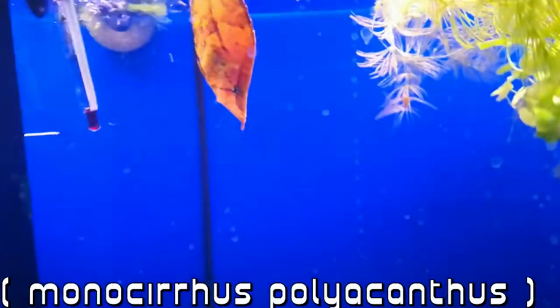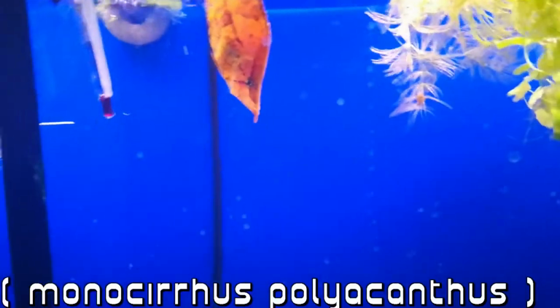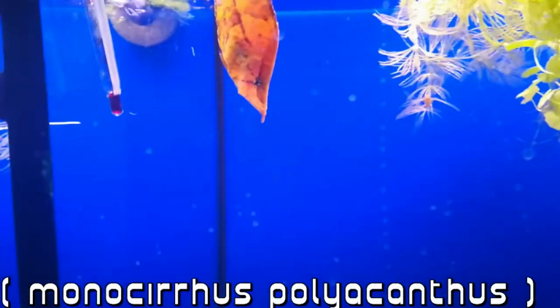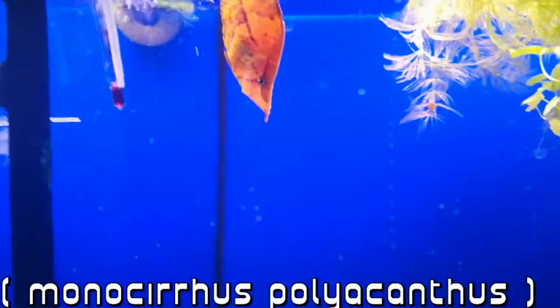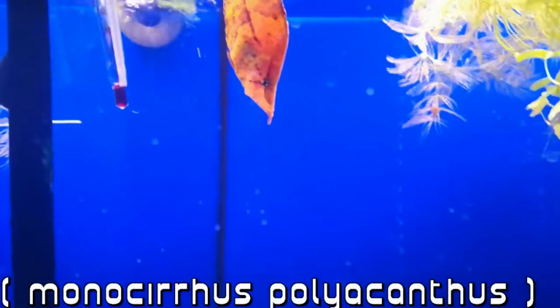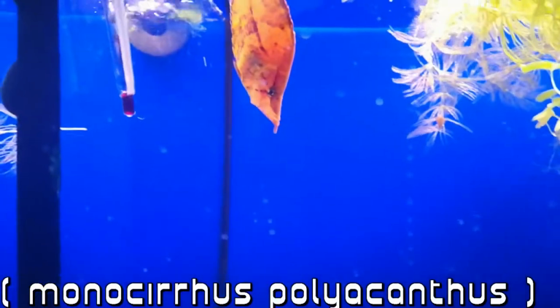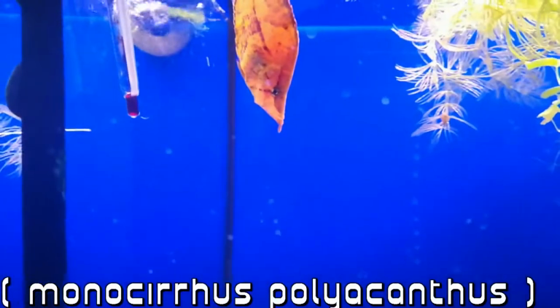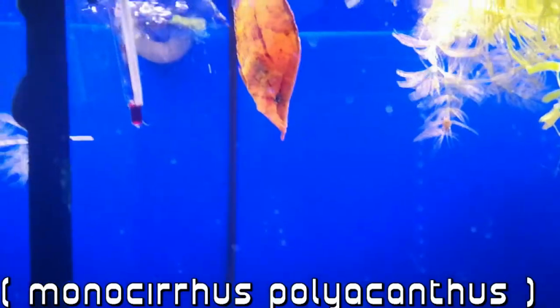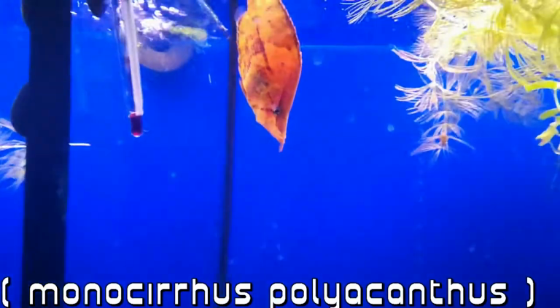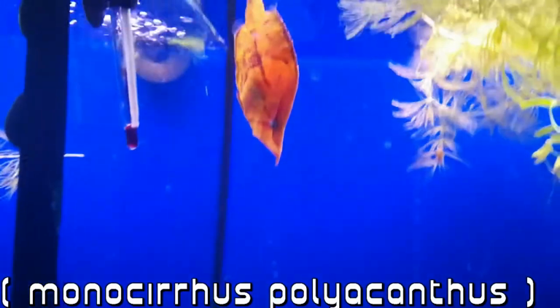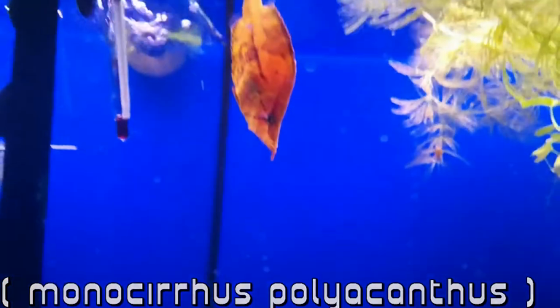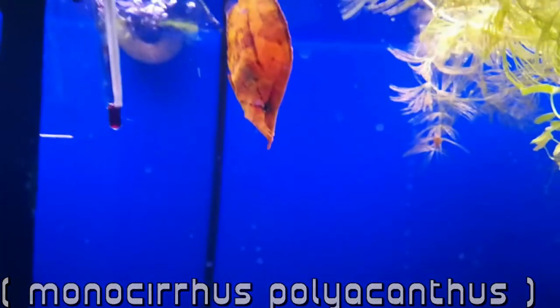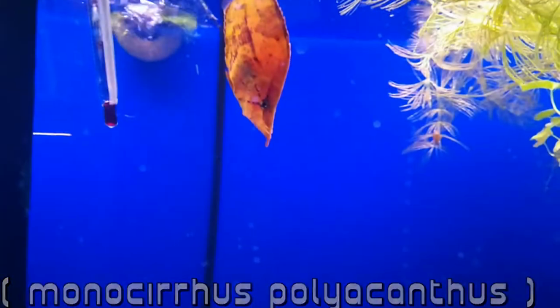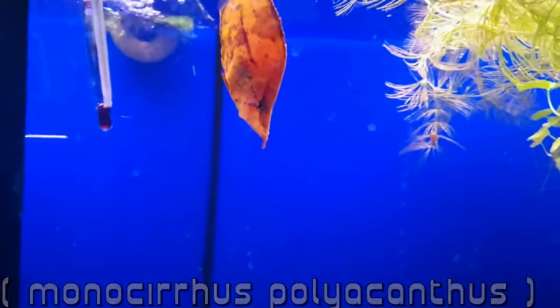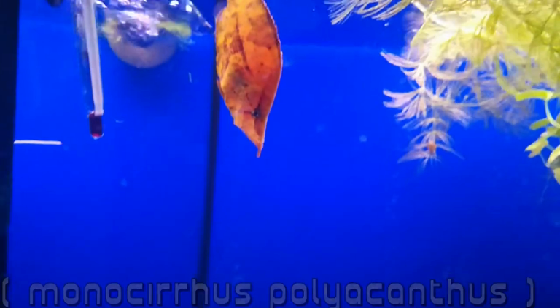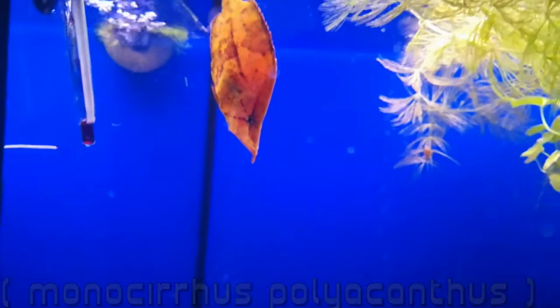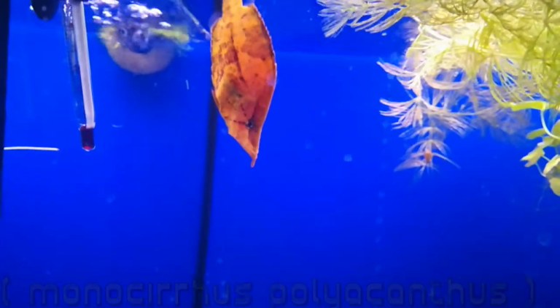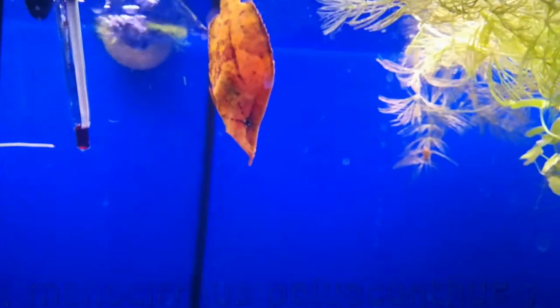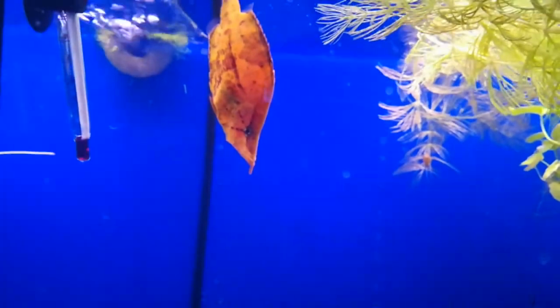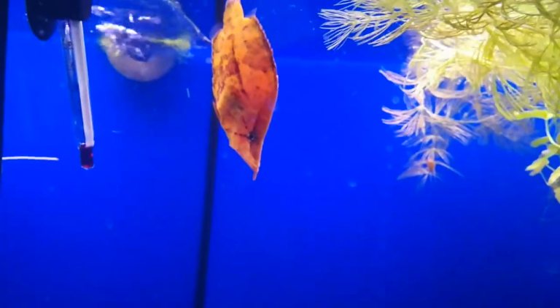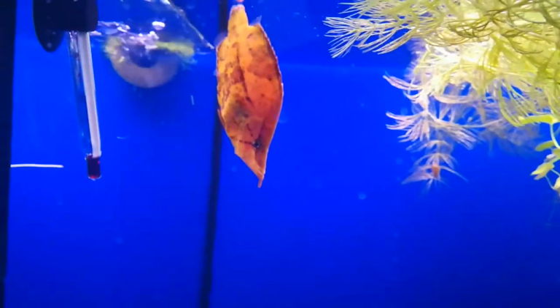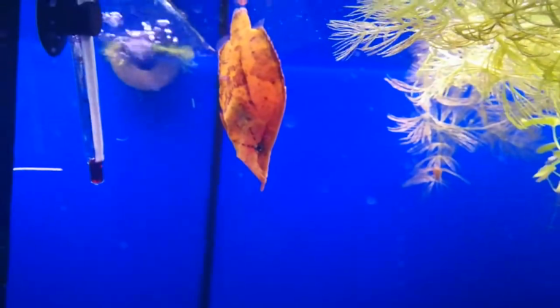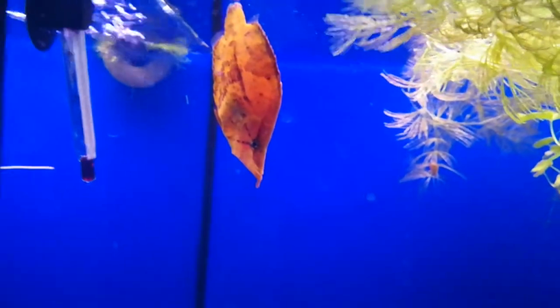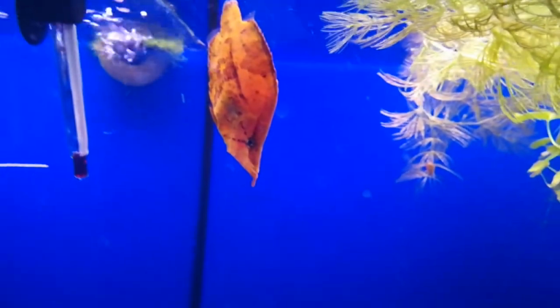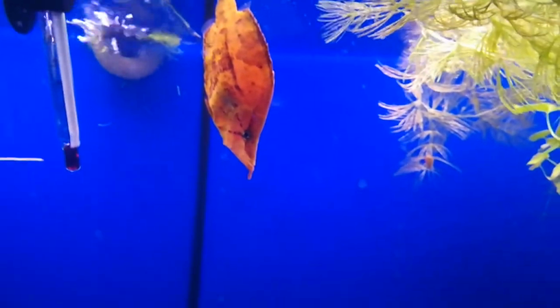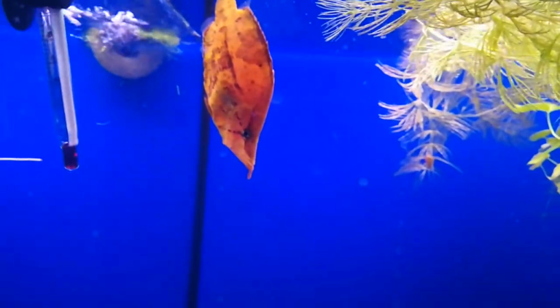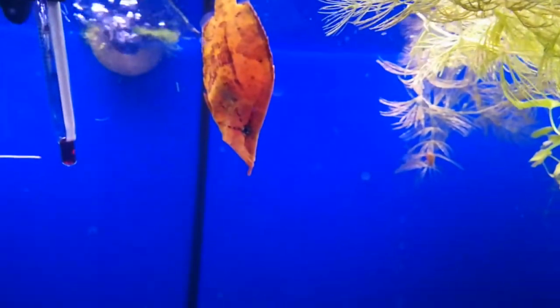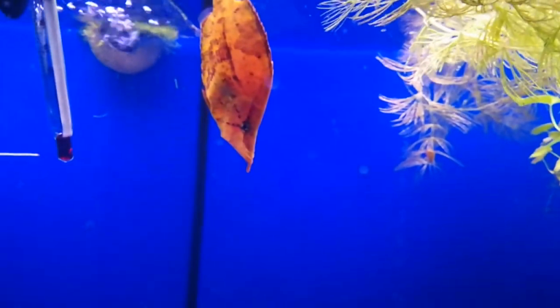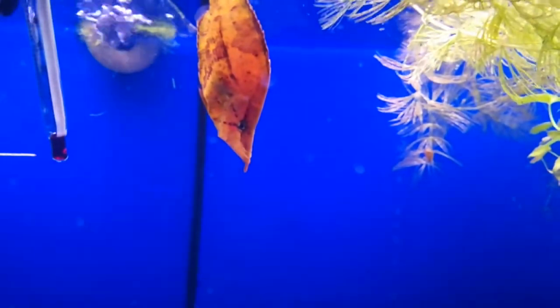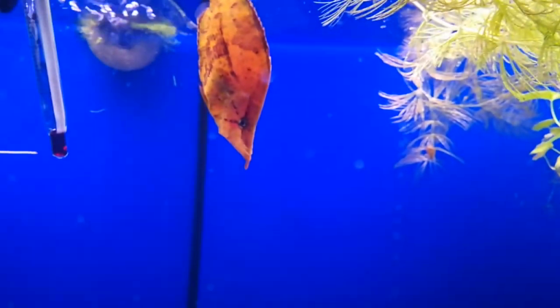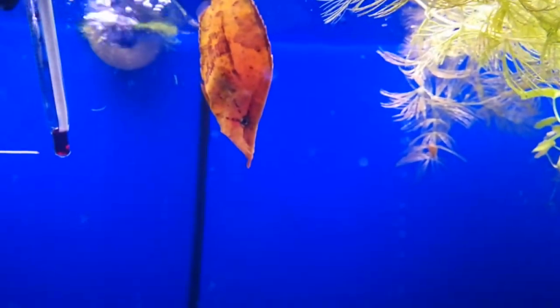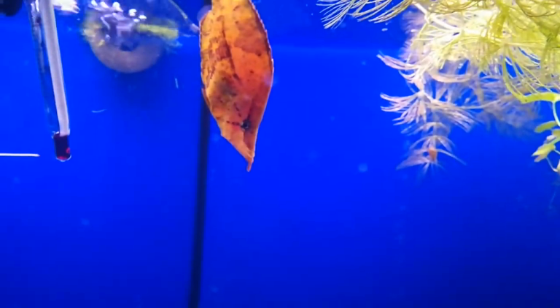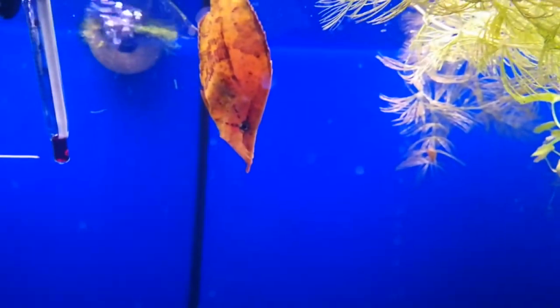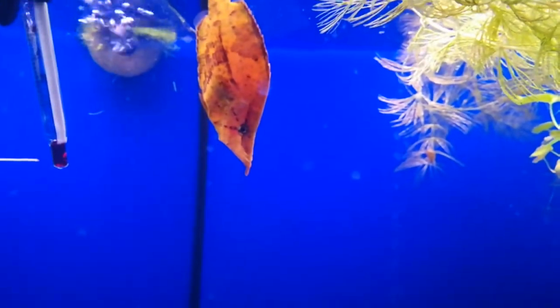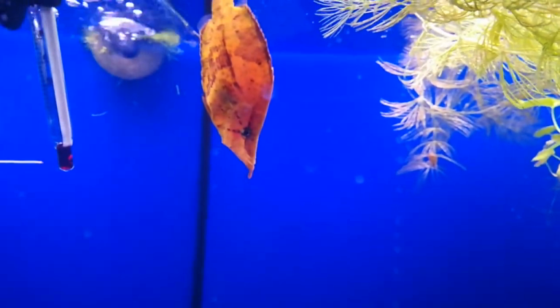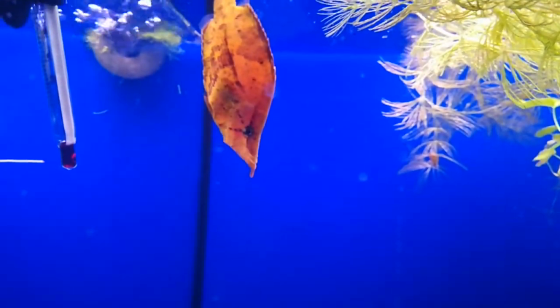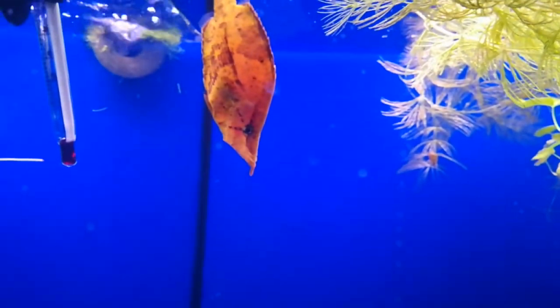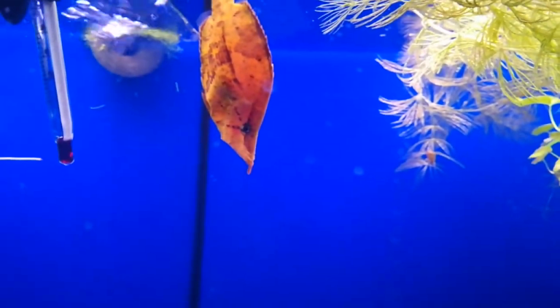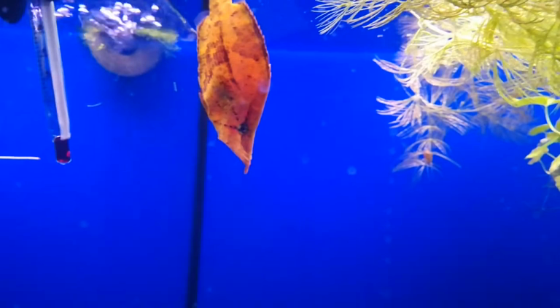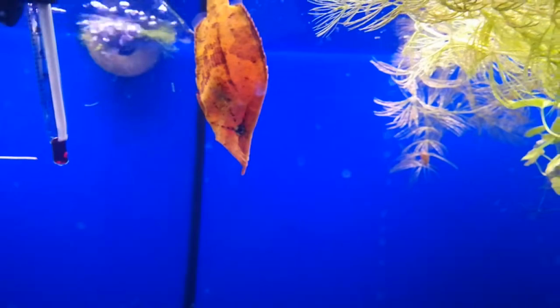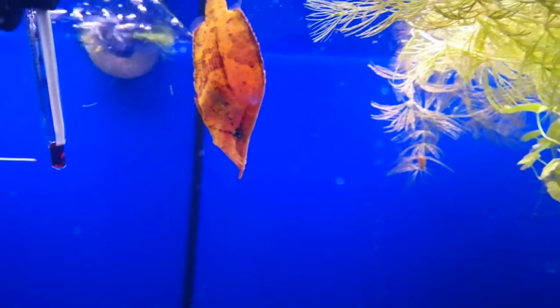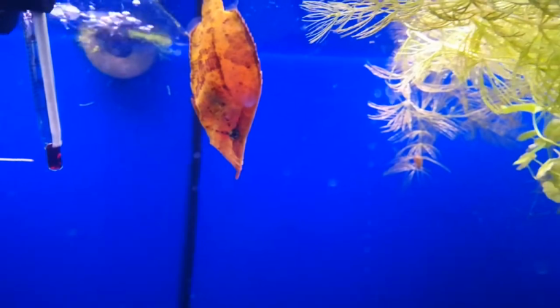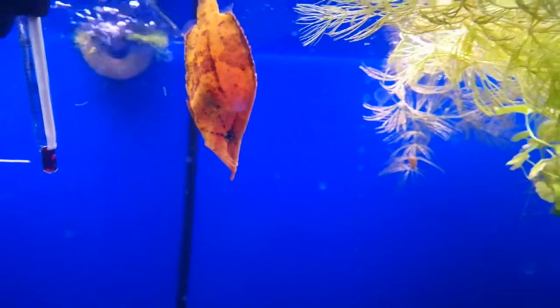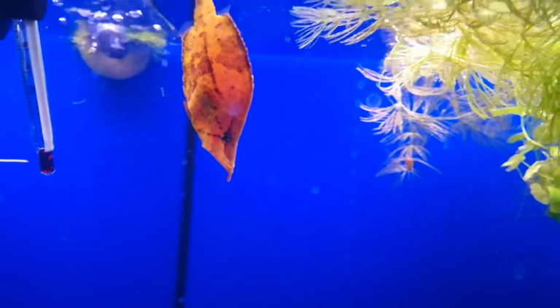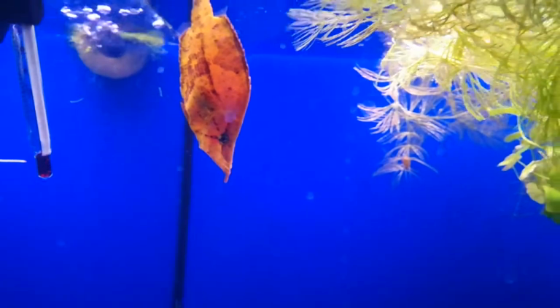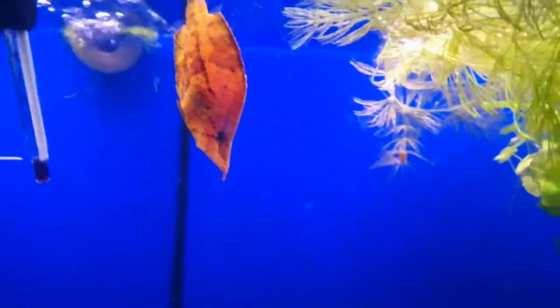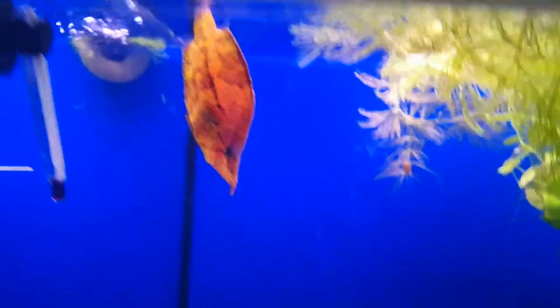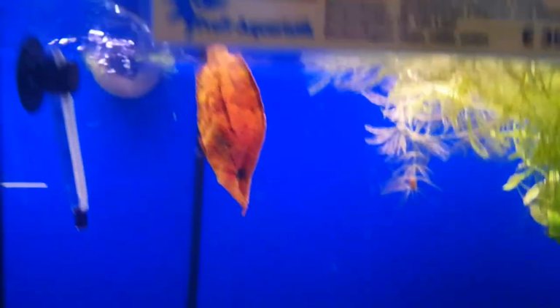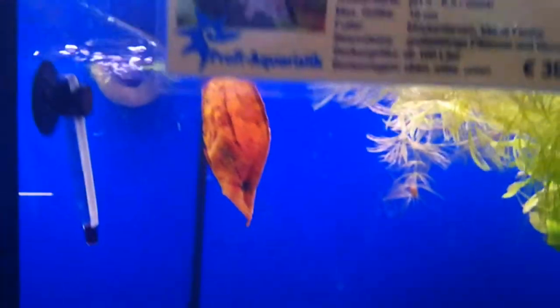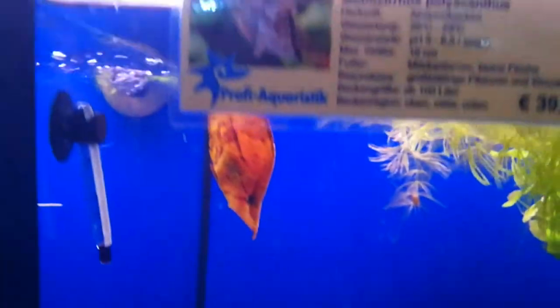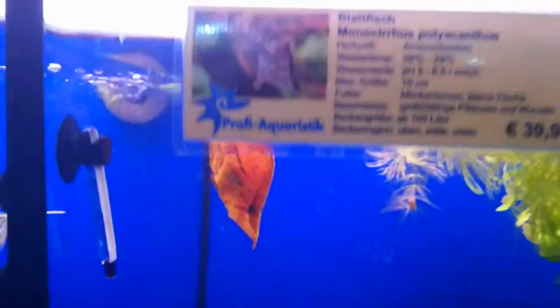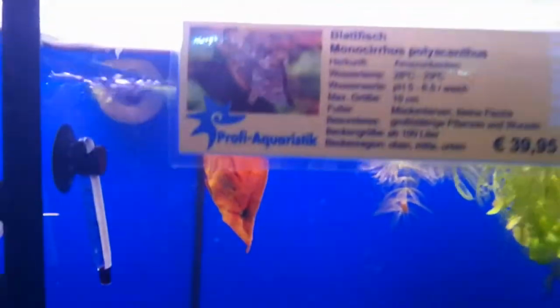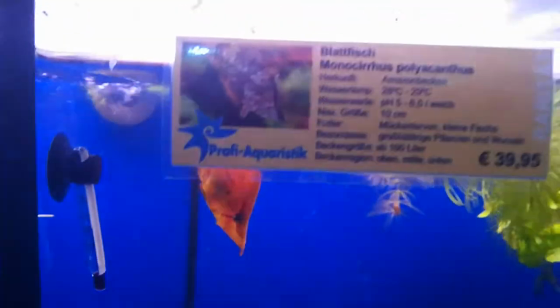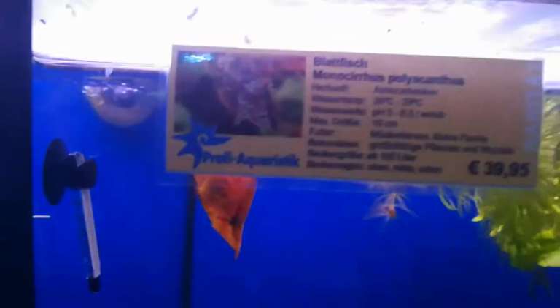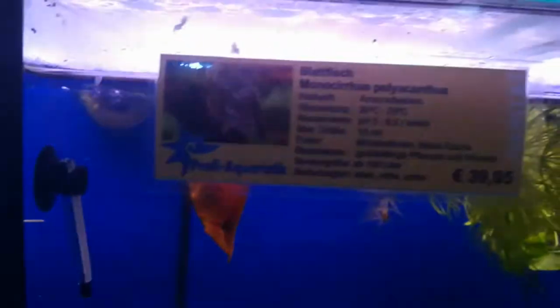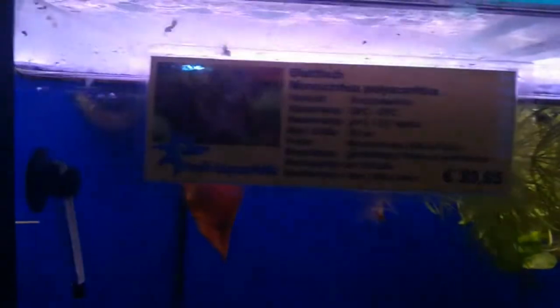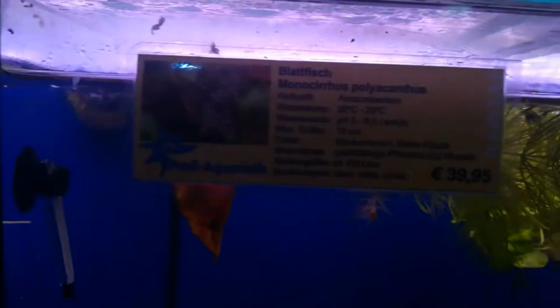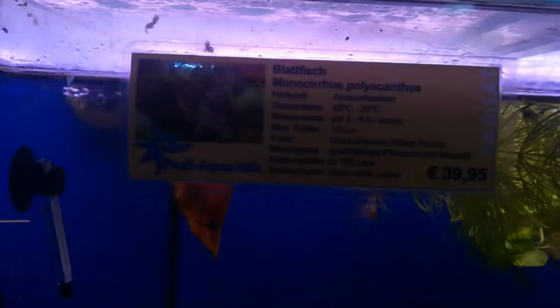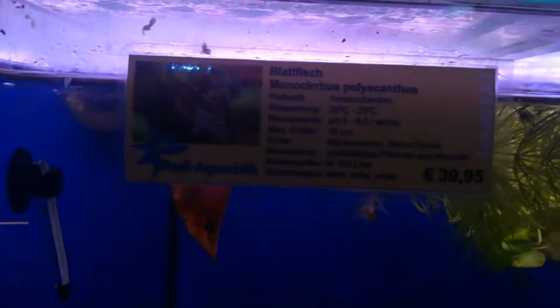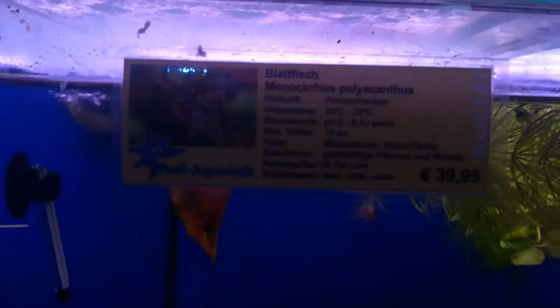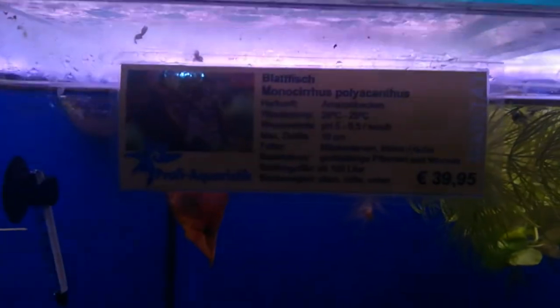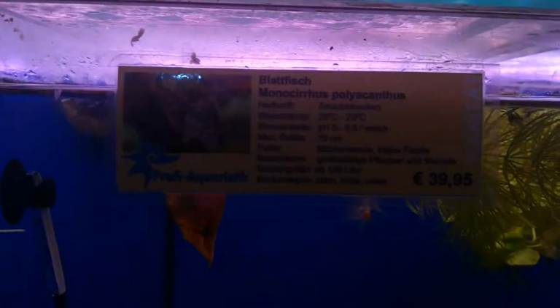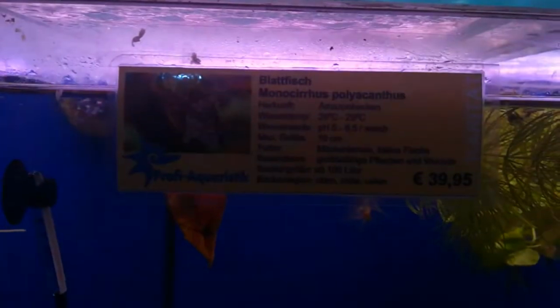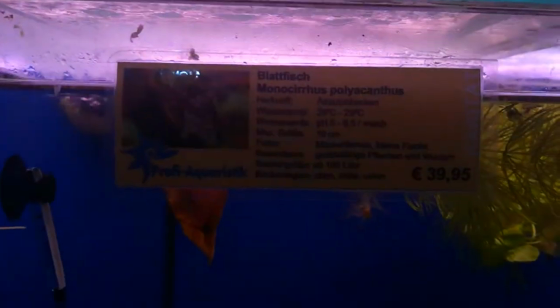The owner told me he only eats live fish, which is interesting, and it does look like a leaf in there.